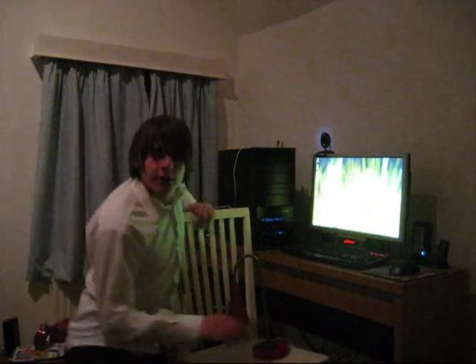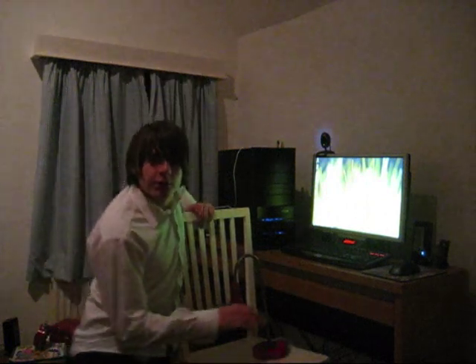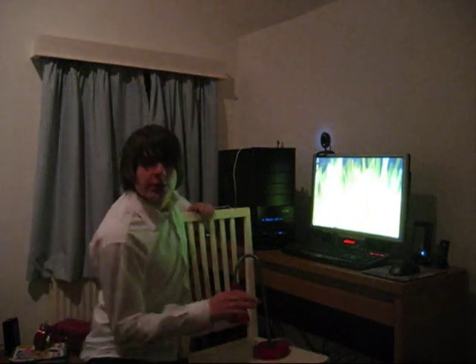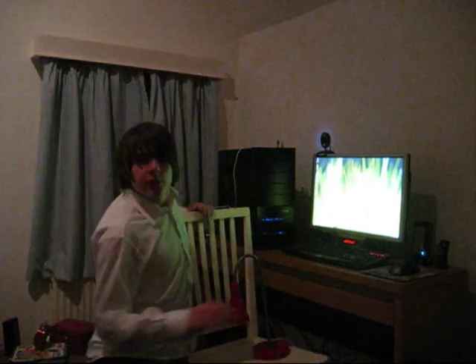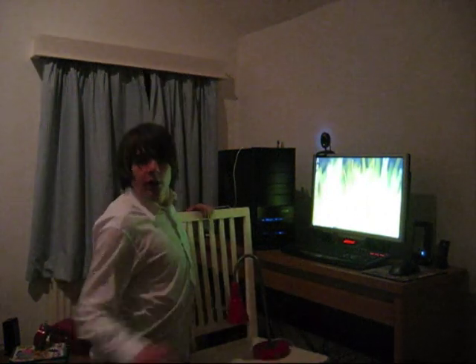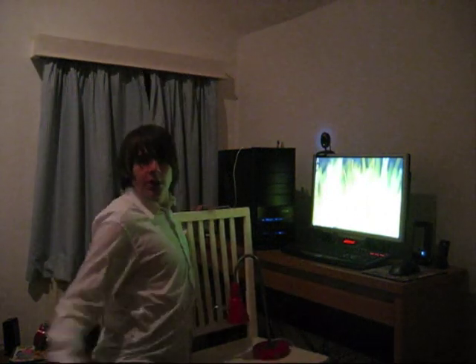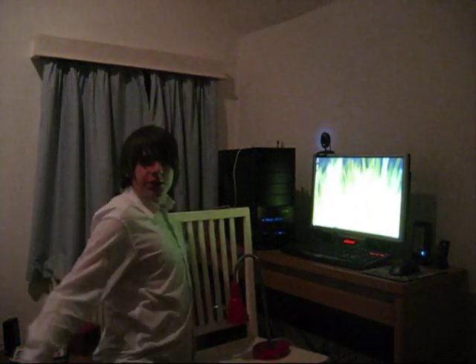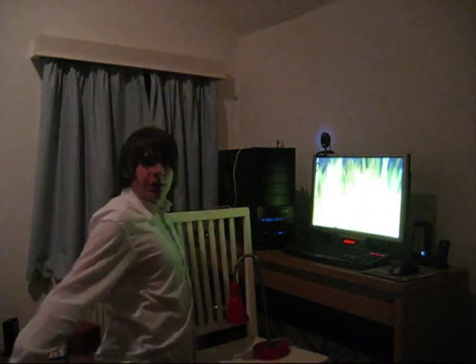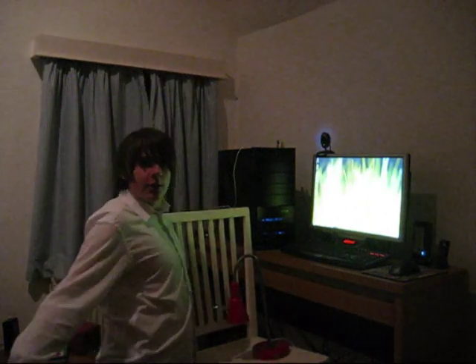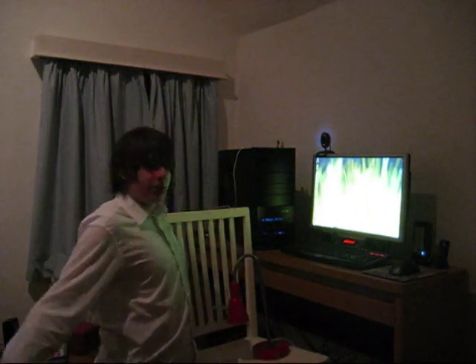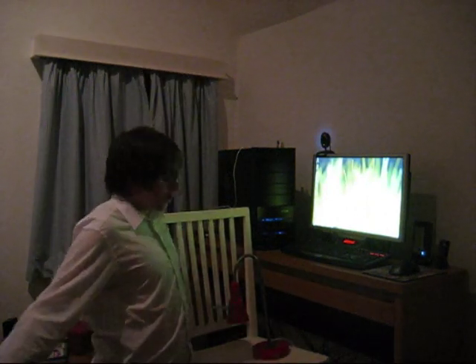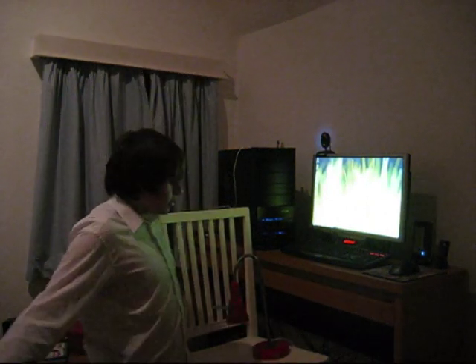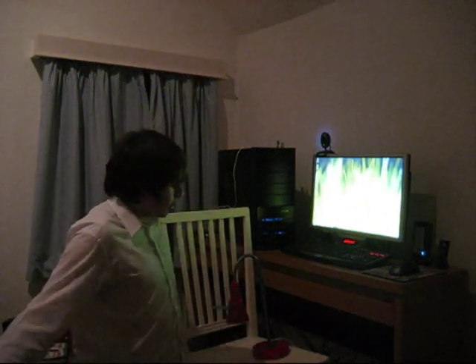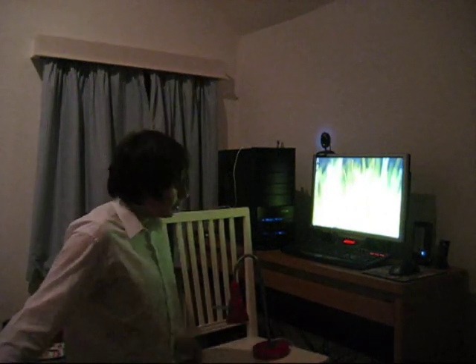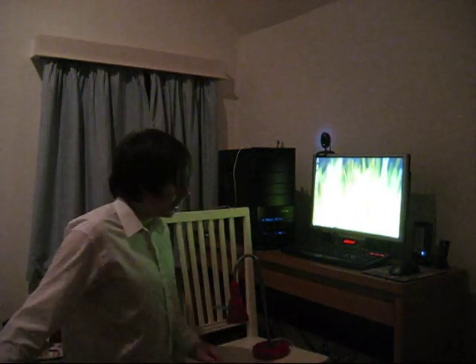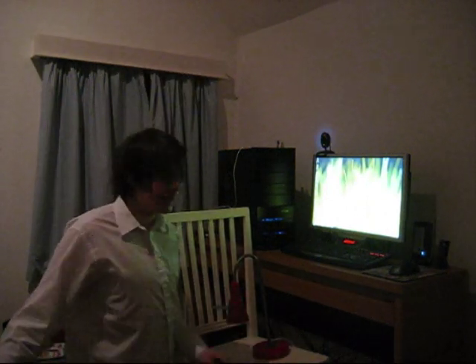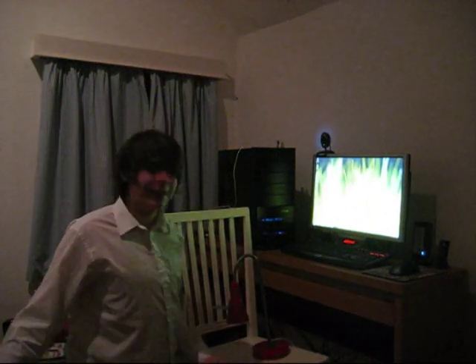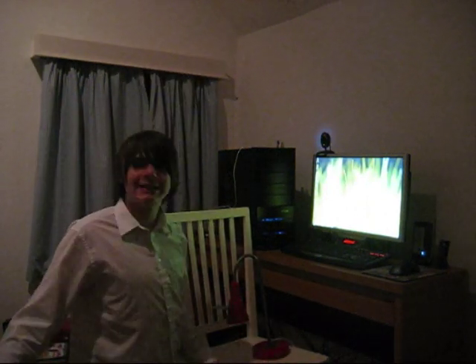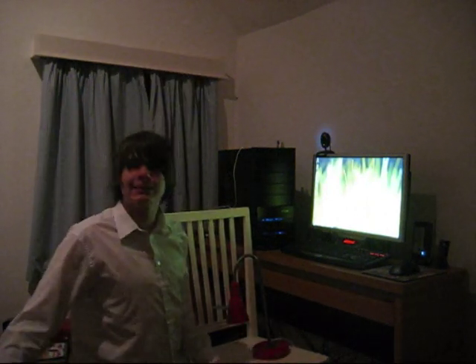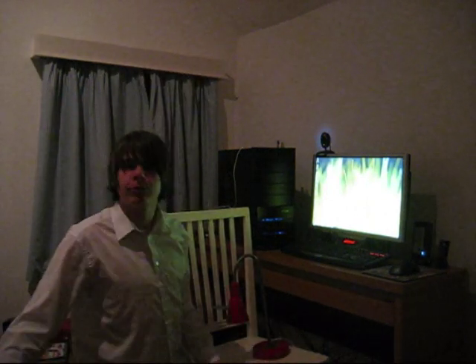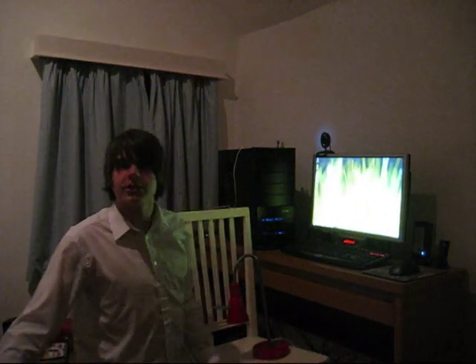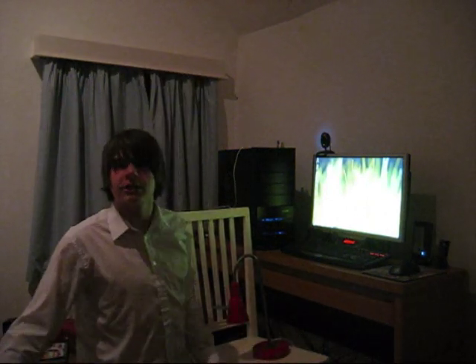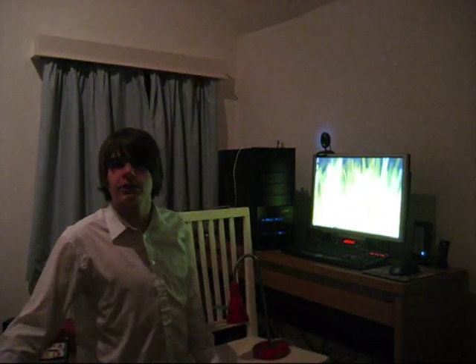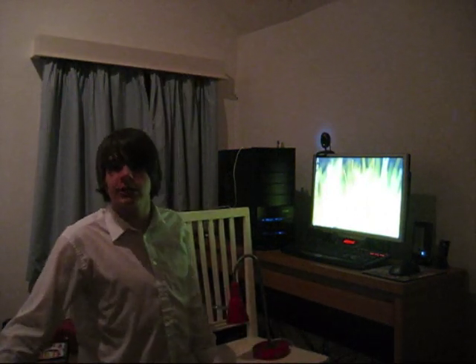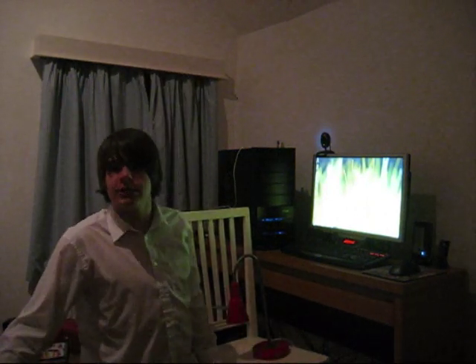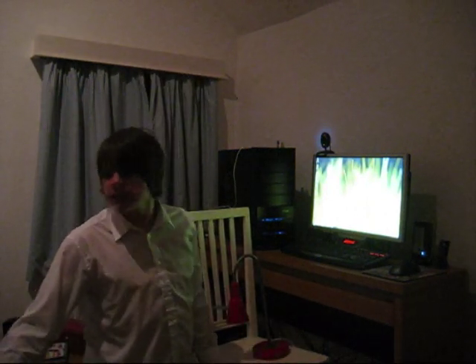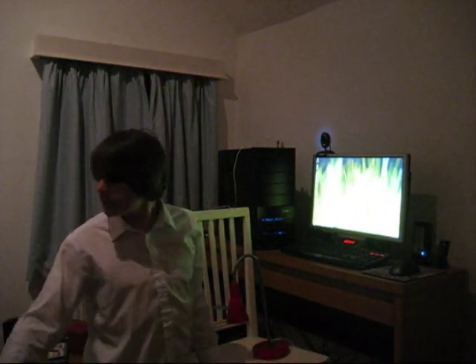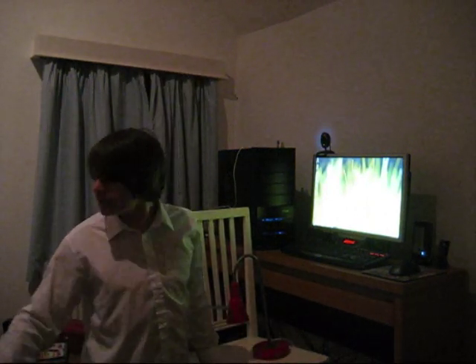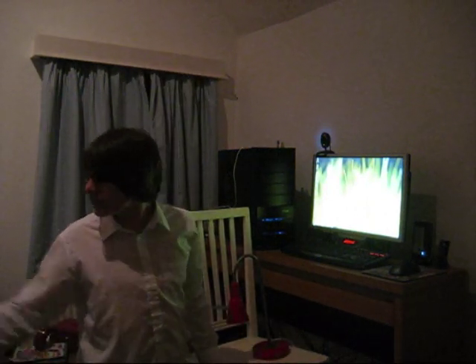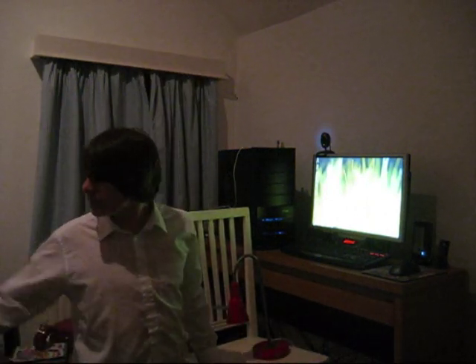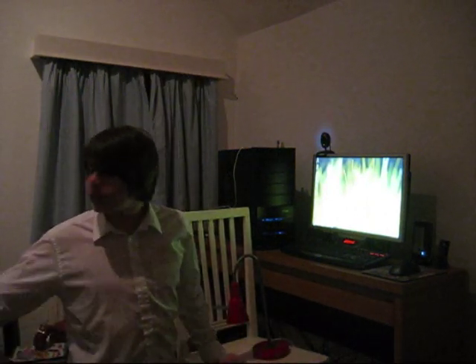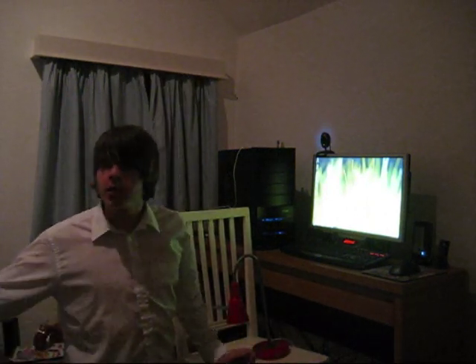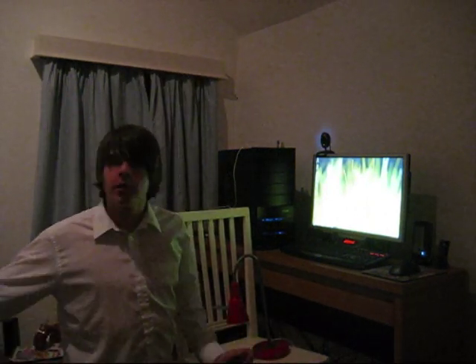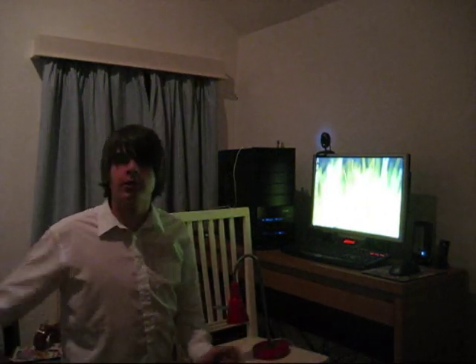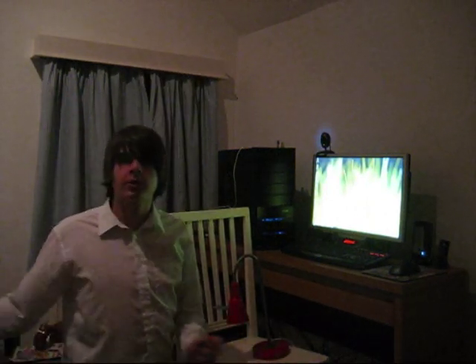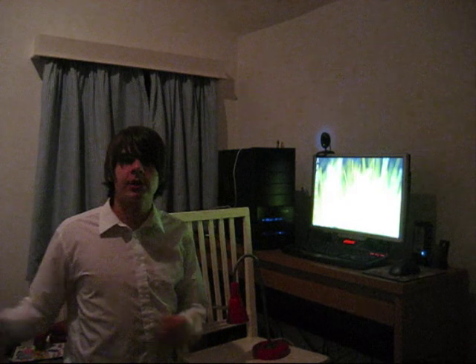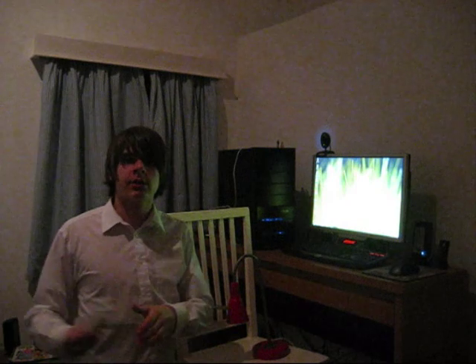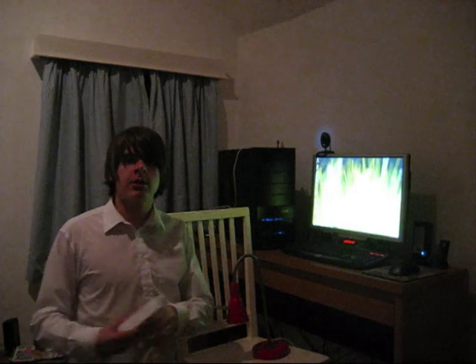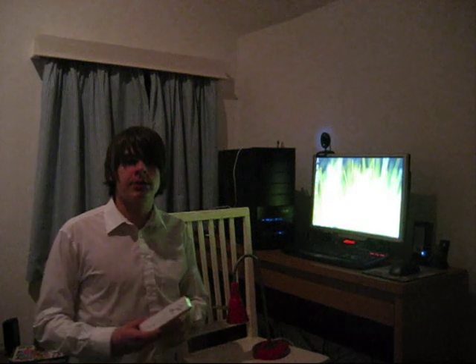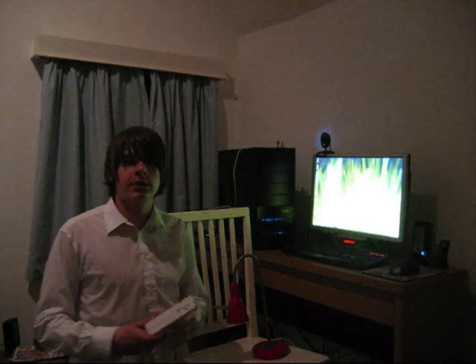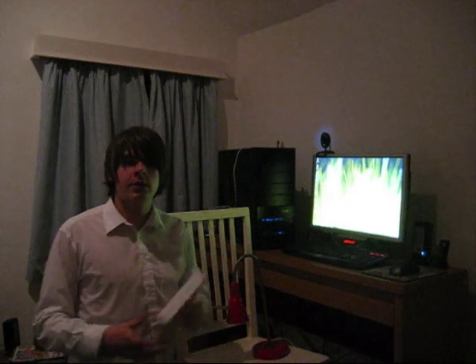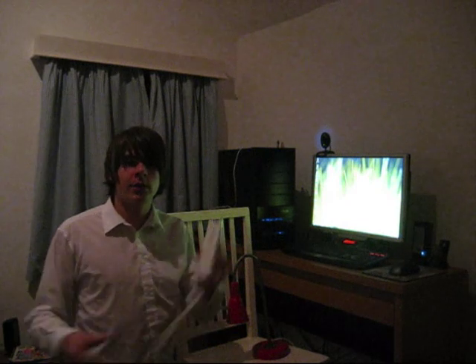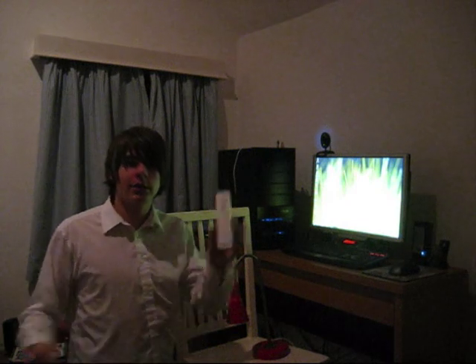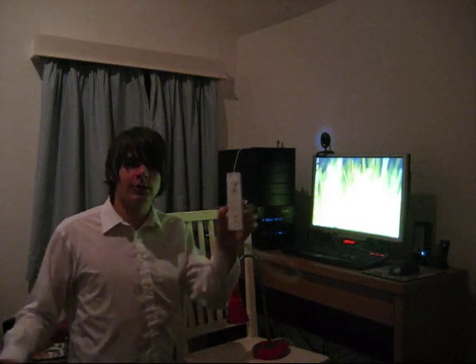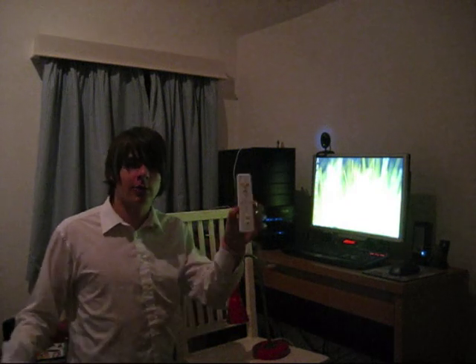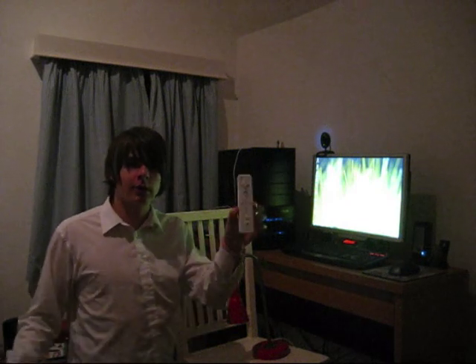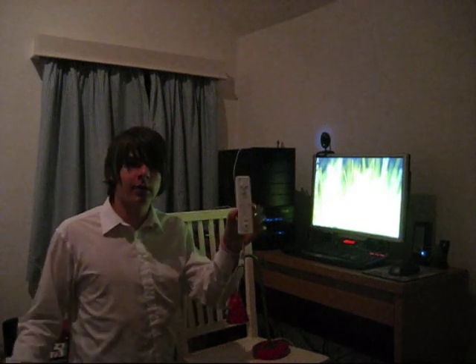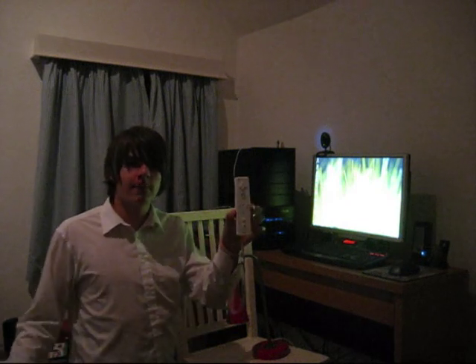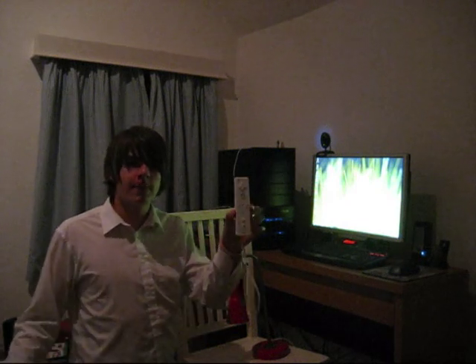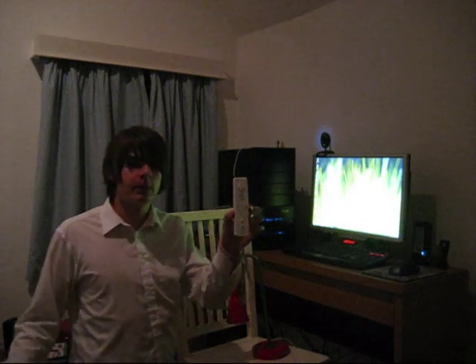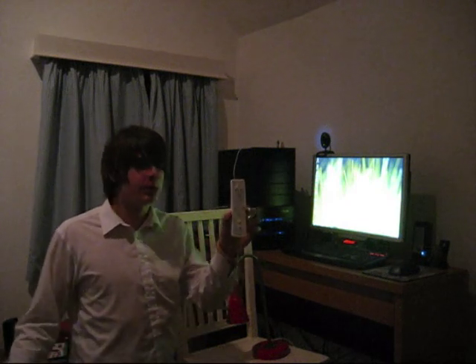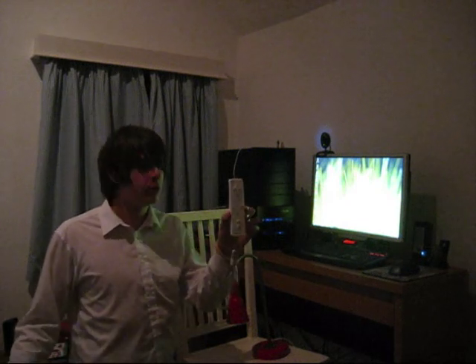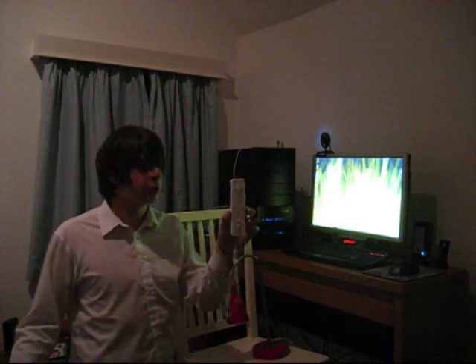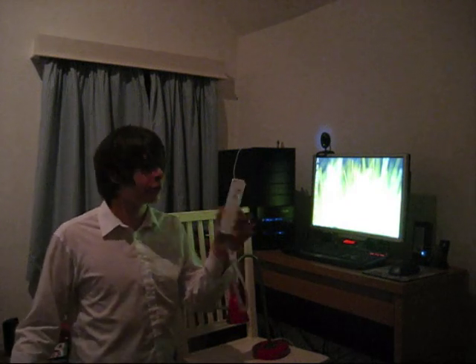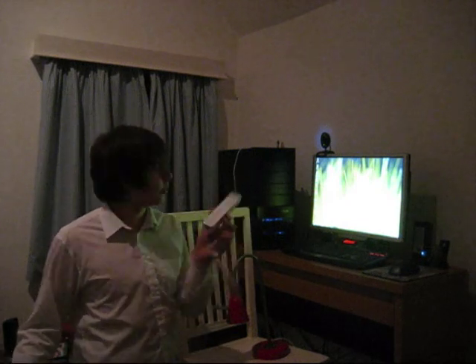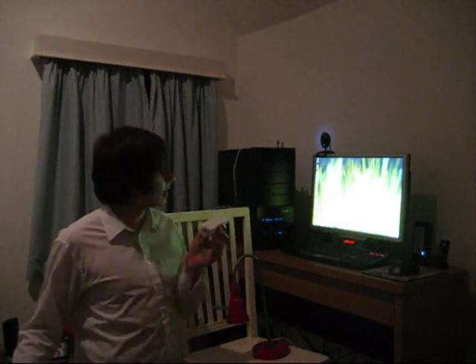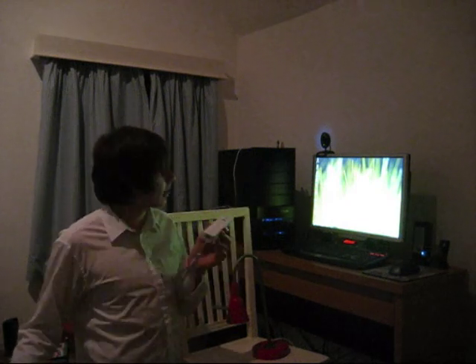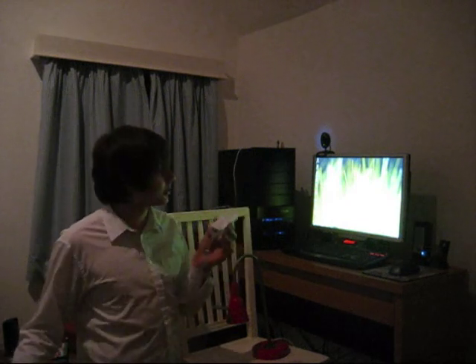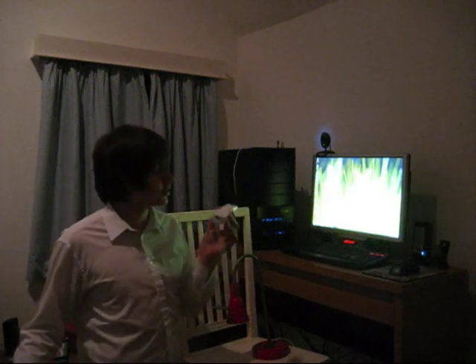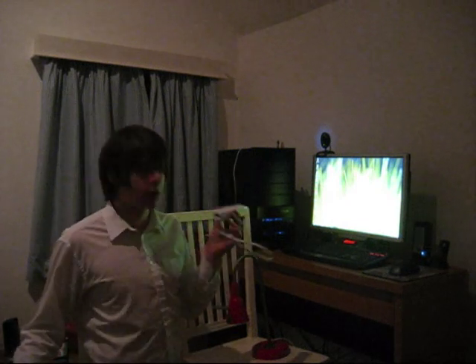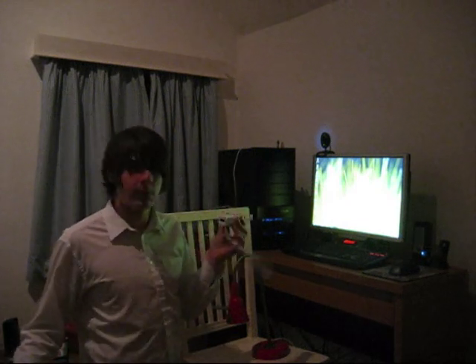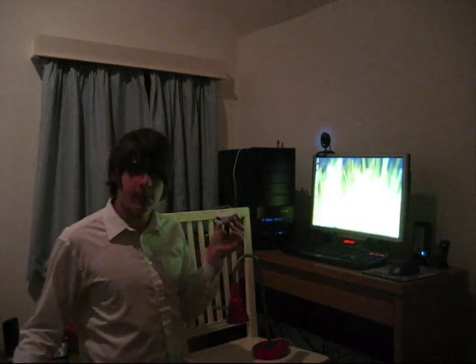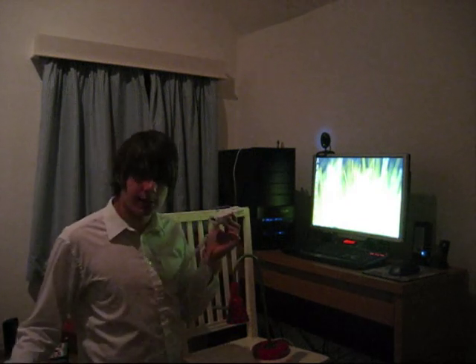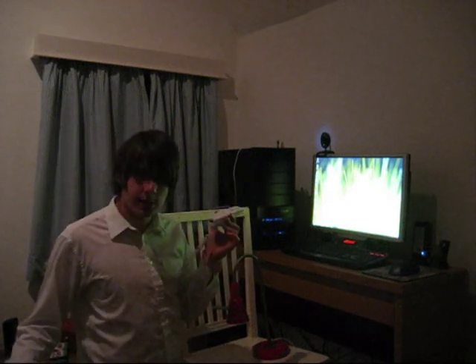I just thought I'd share with you my latest project, which is using the Nintendo Wii controller to control my mouse on my PC.